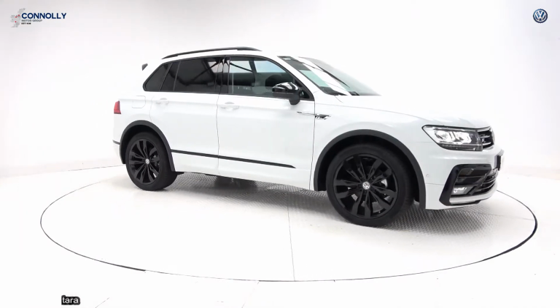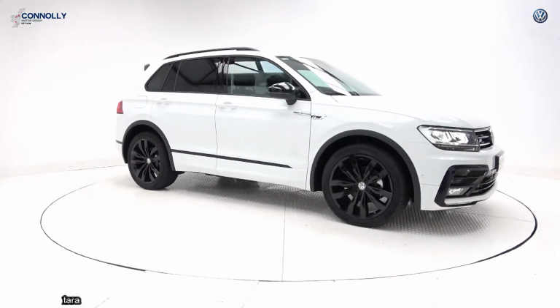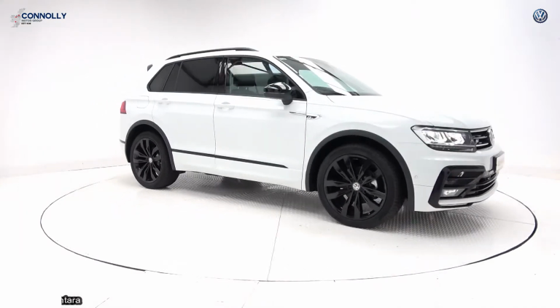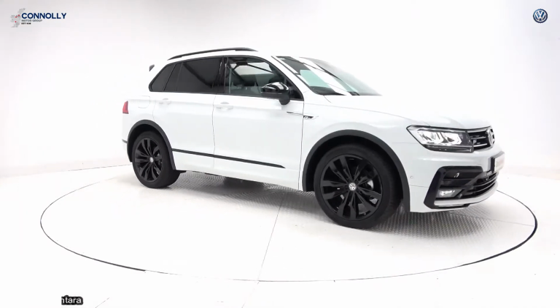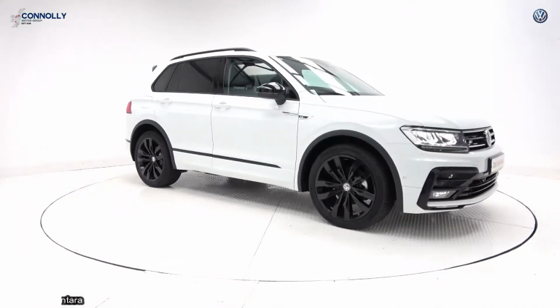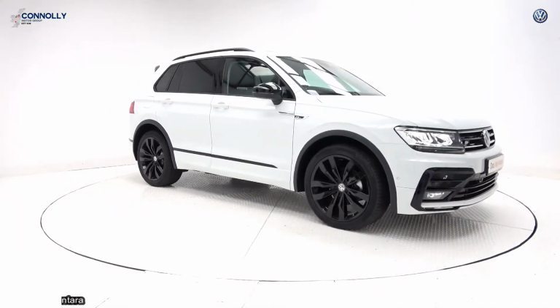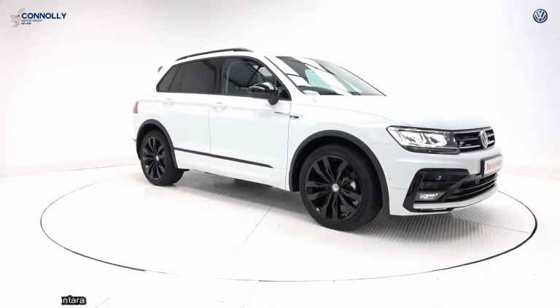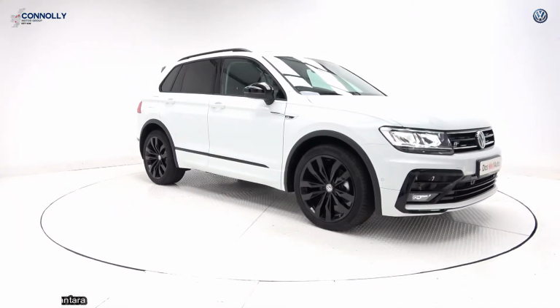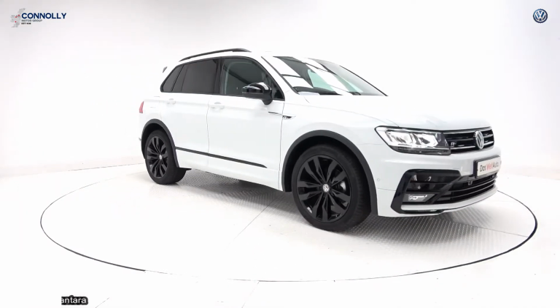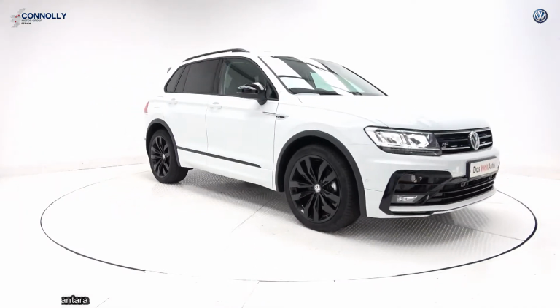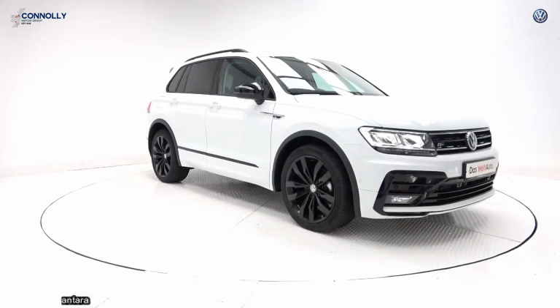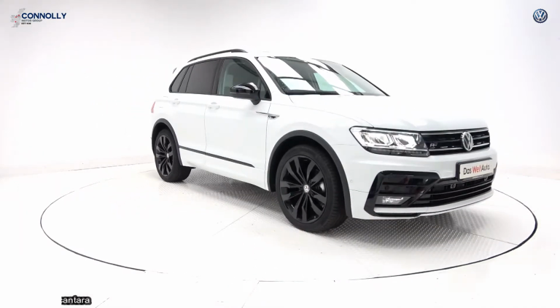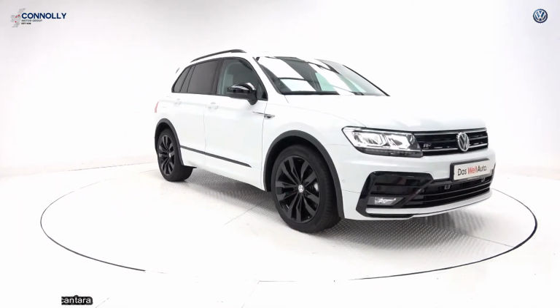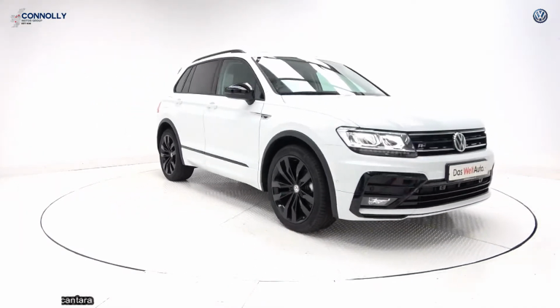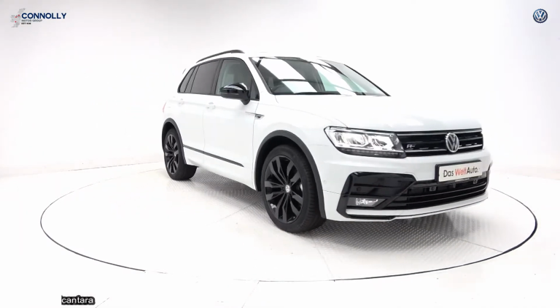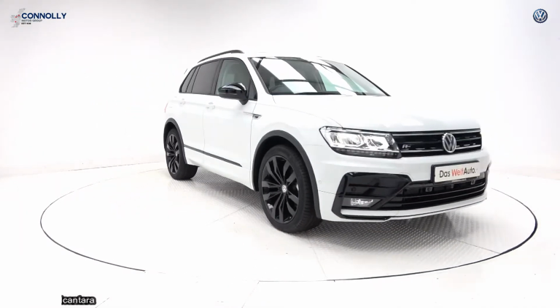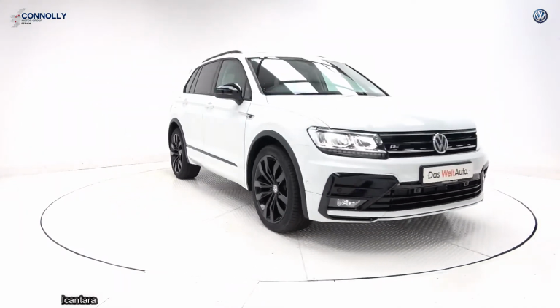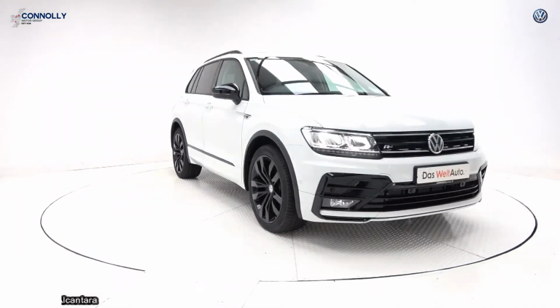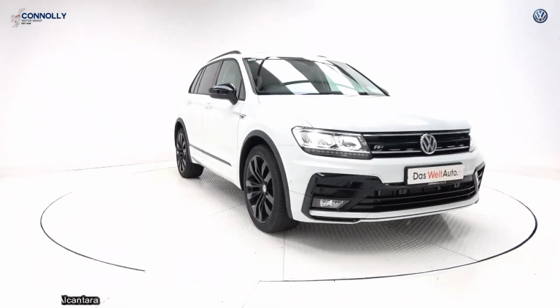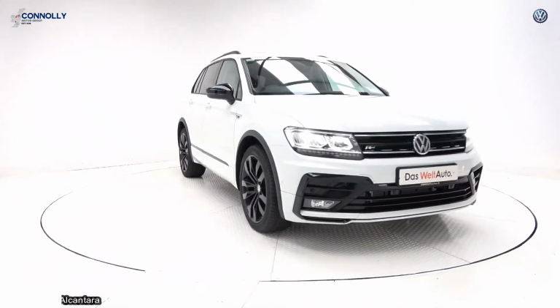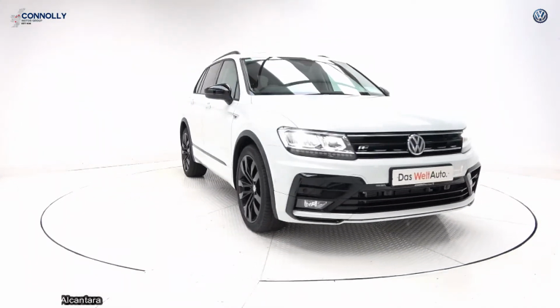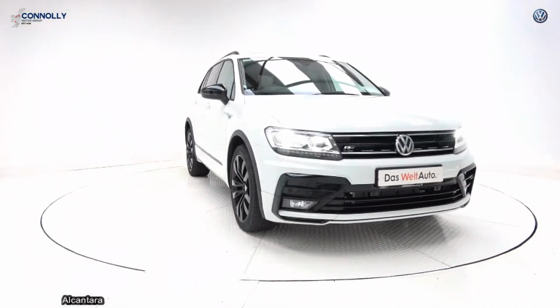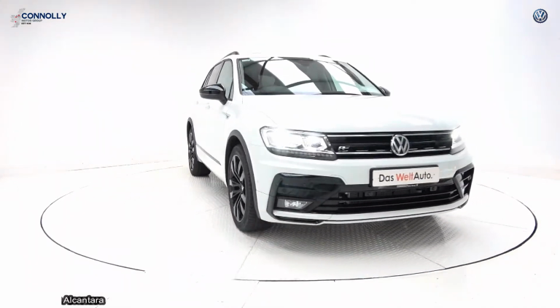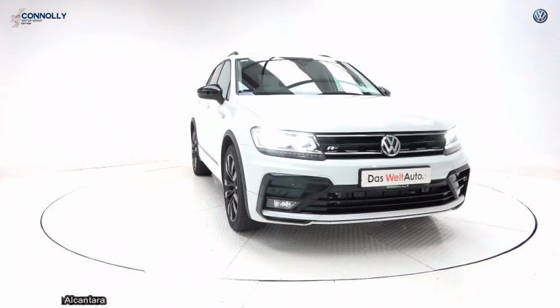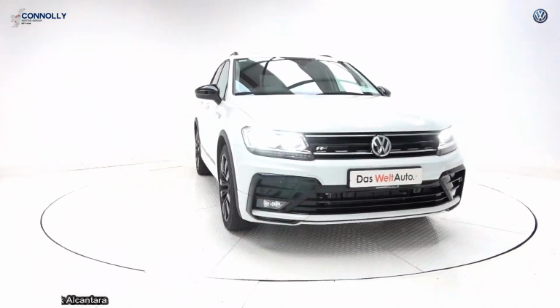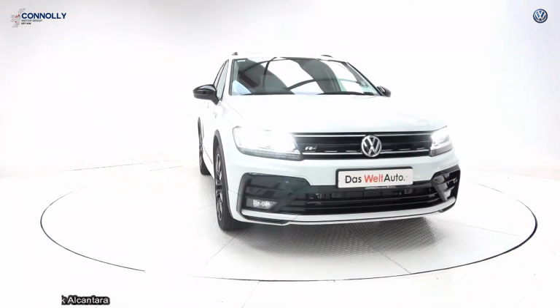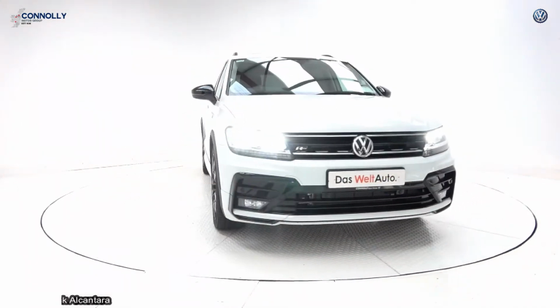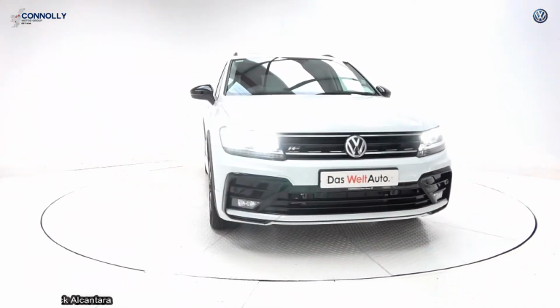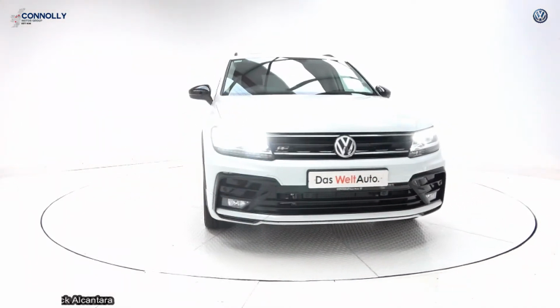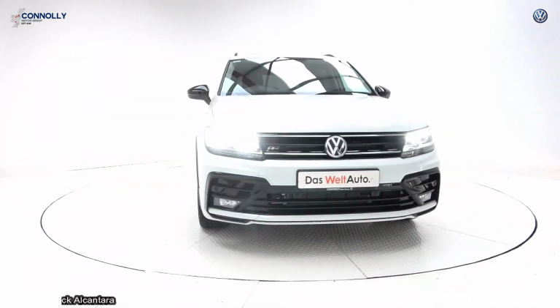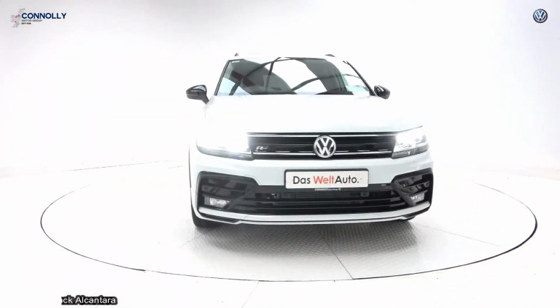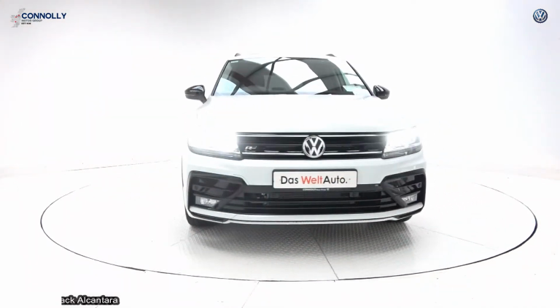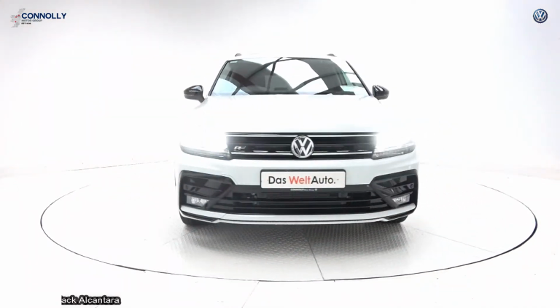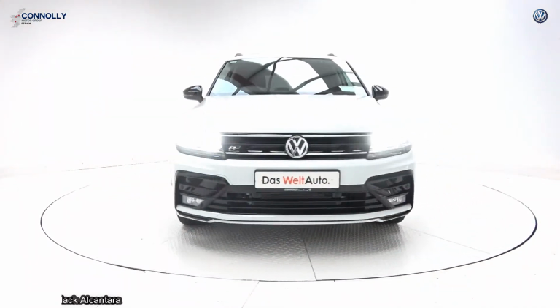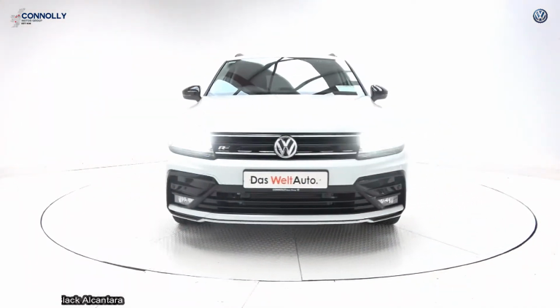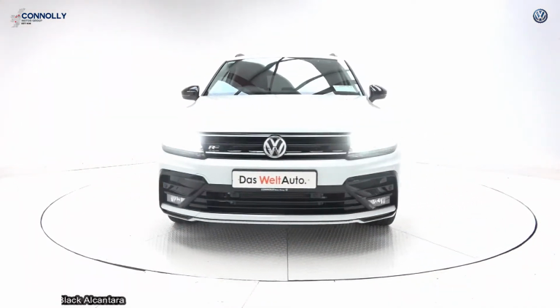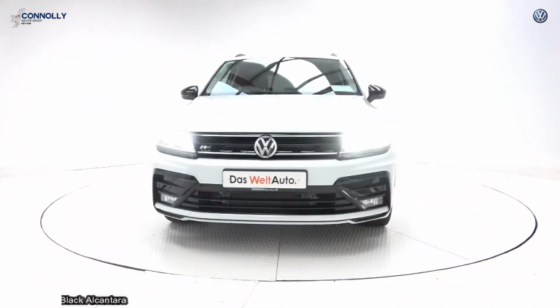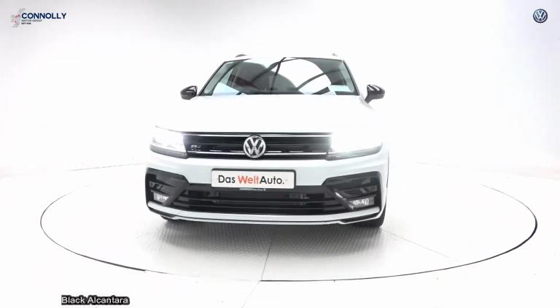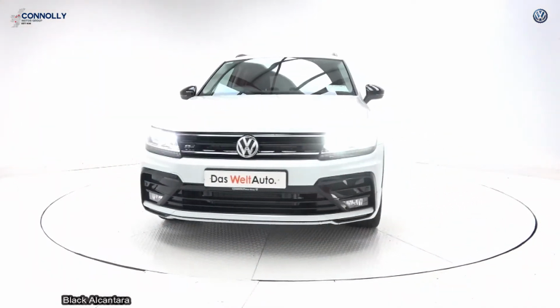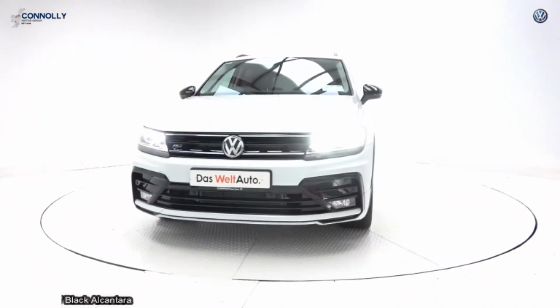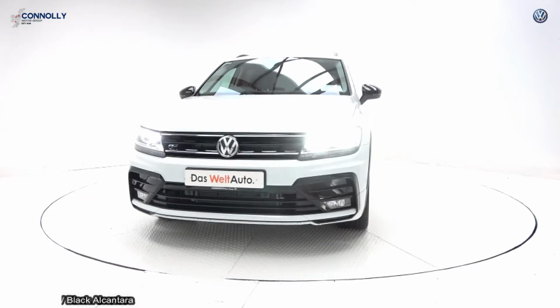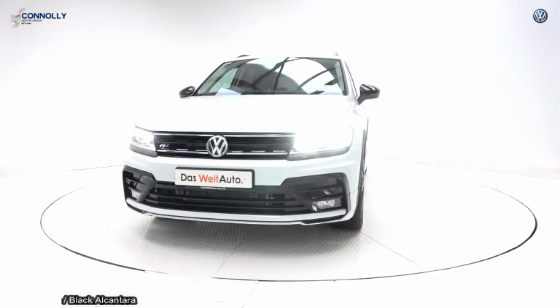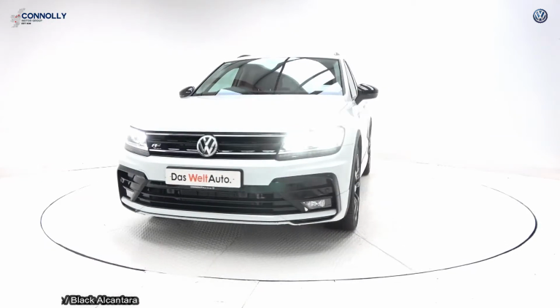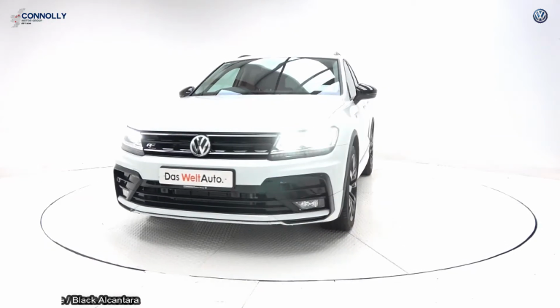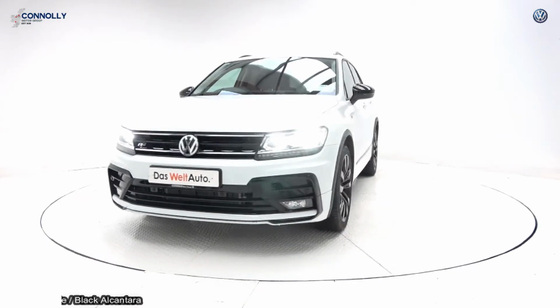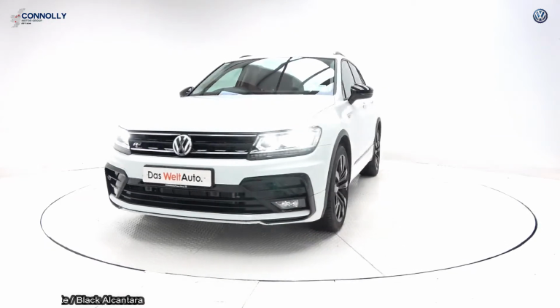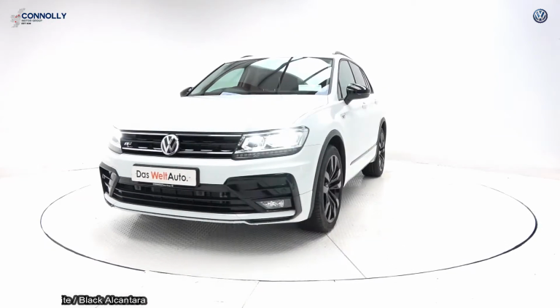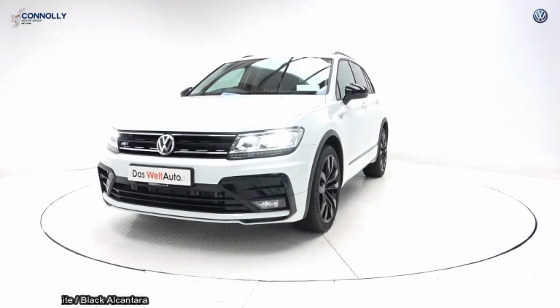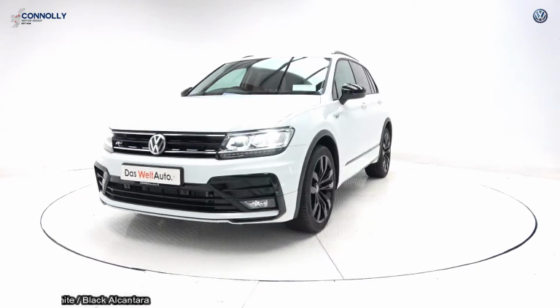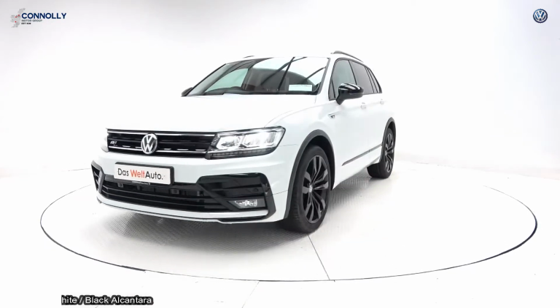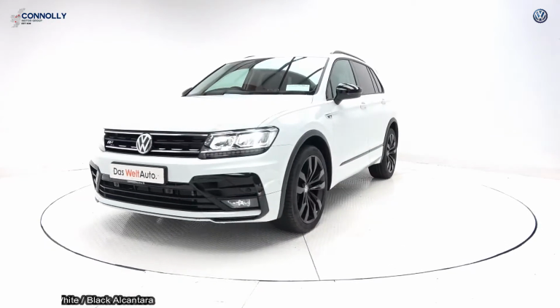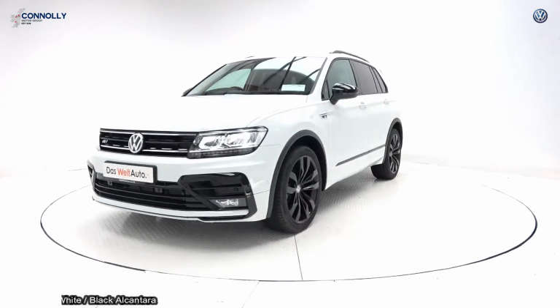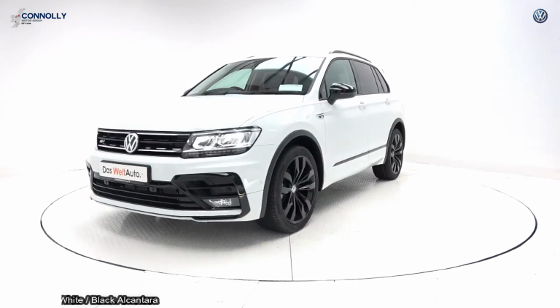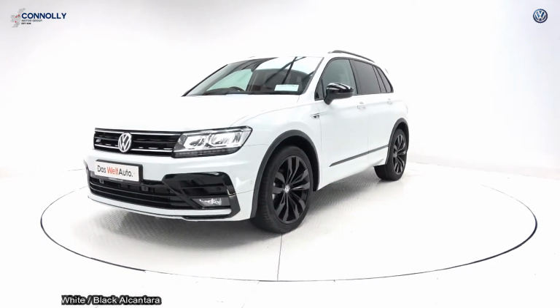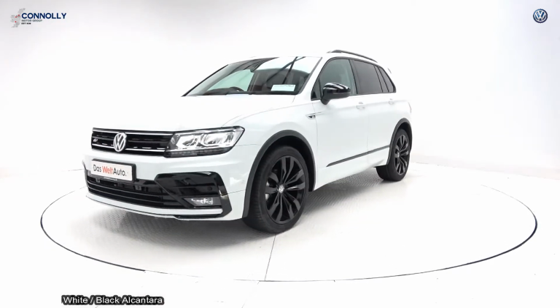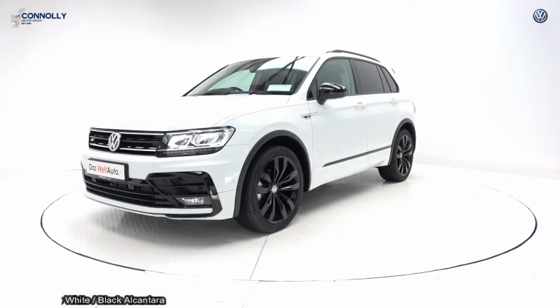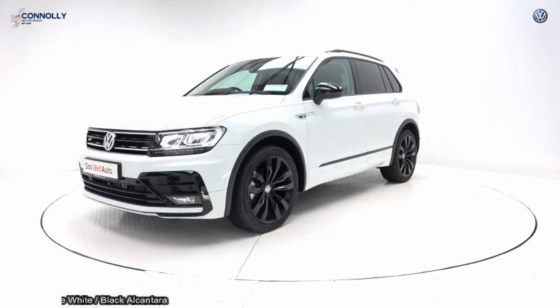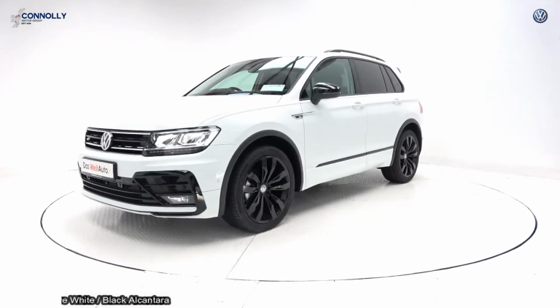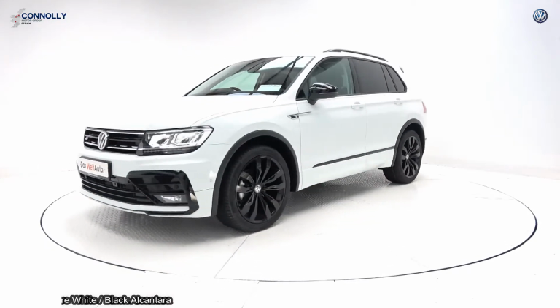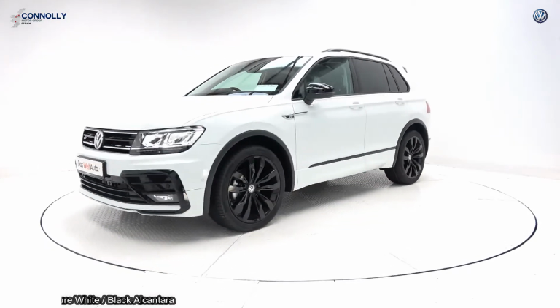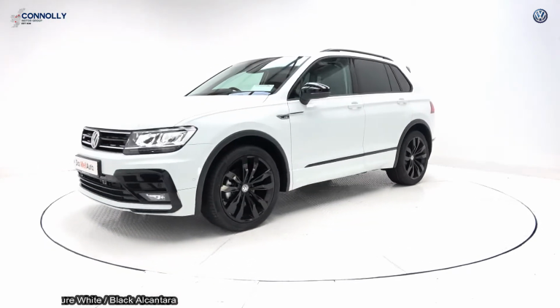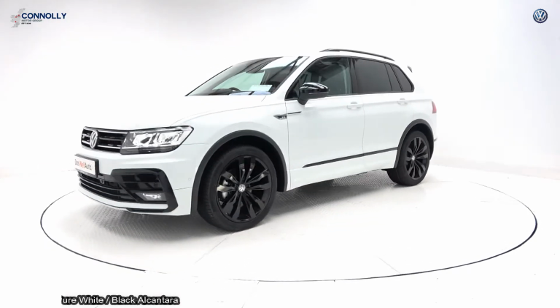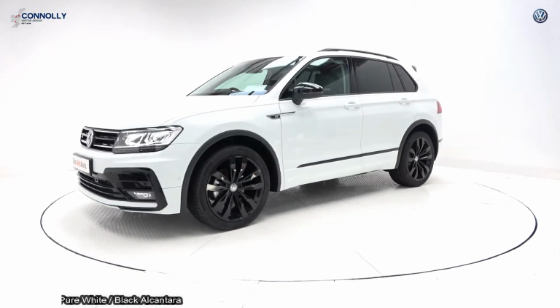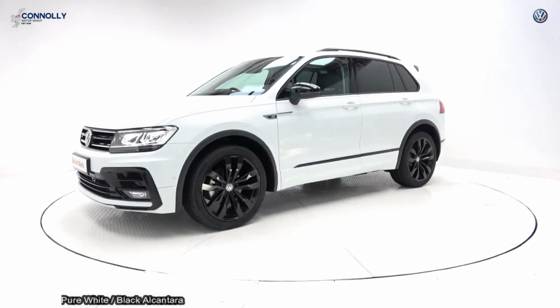On display: a 2020 Volkswagen Tiguan, powered by a 2.0L TDI engine, 150 brake horsepower.